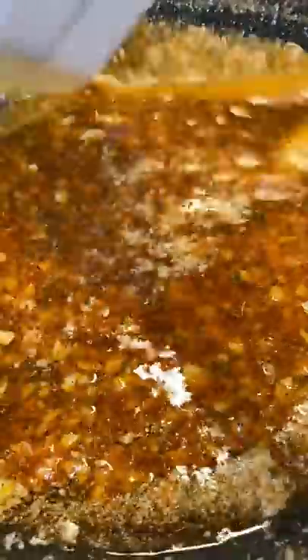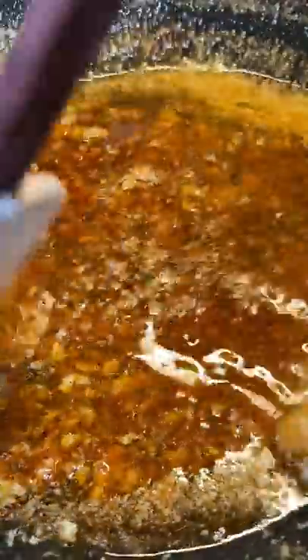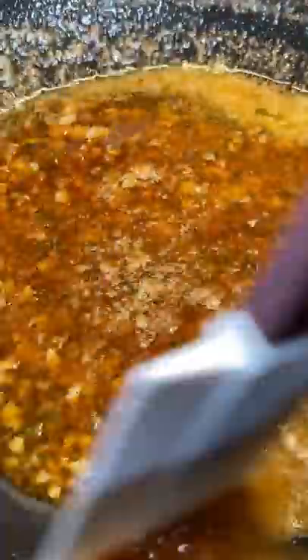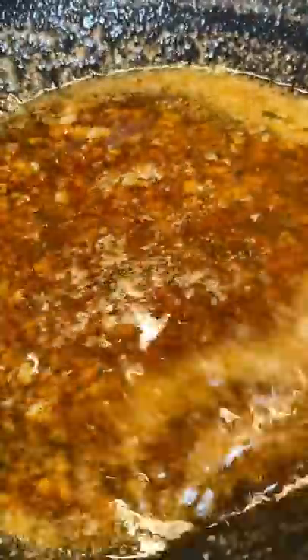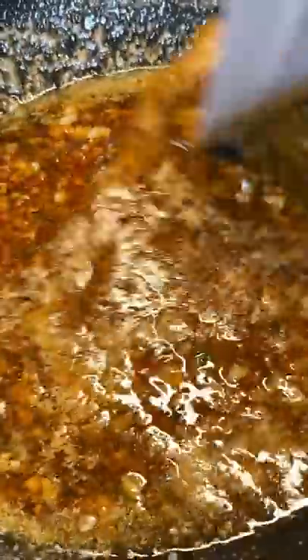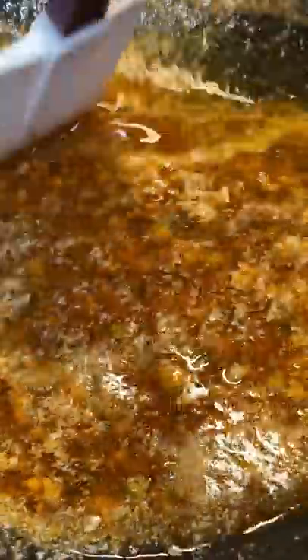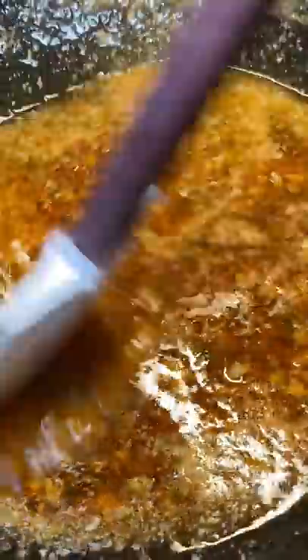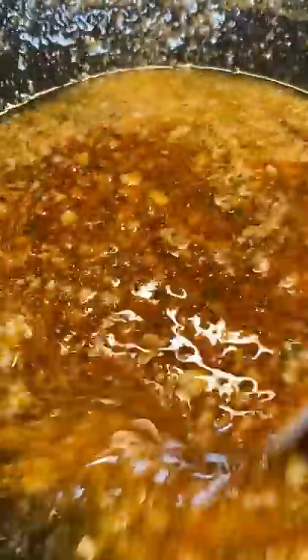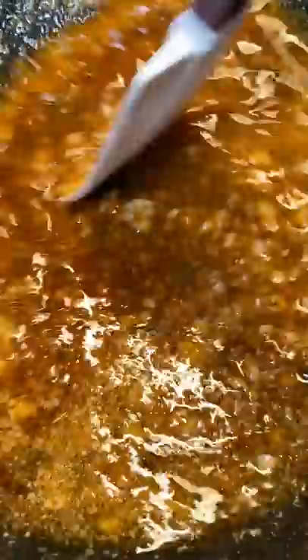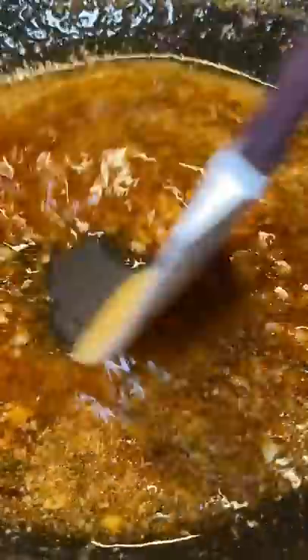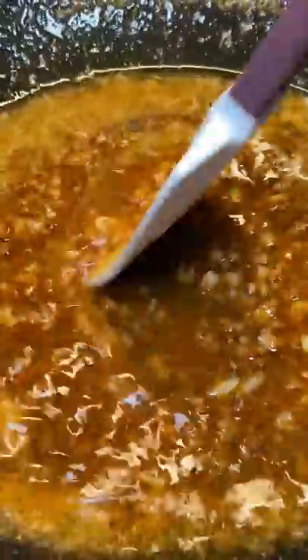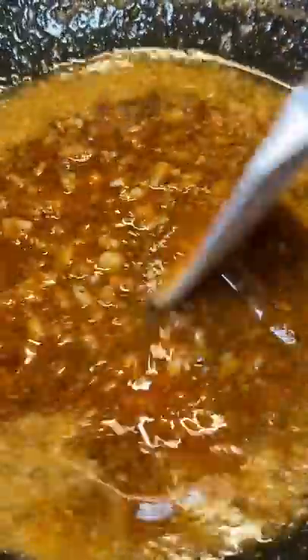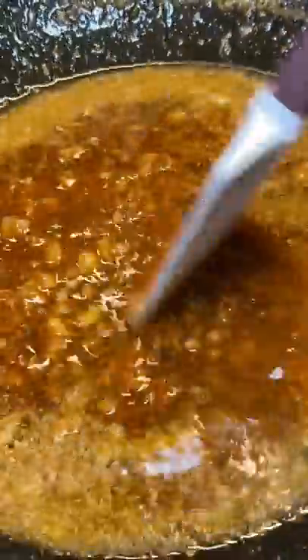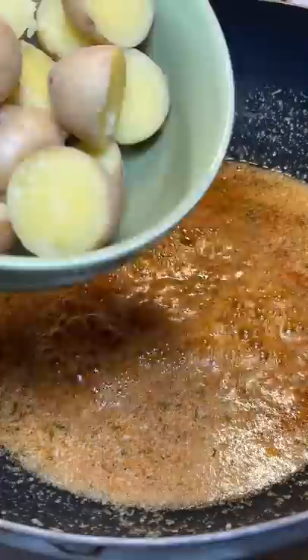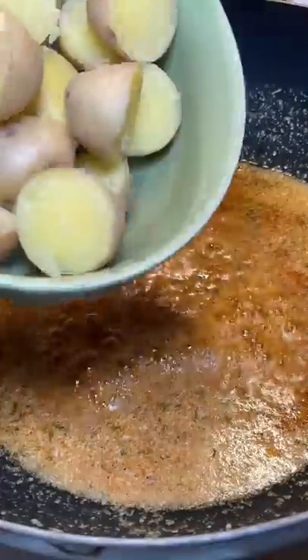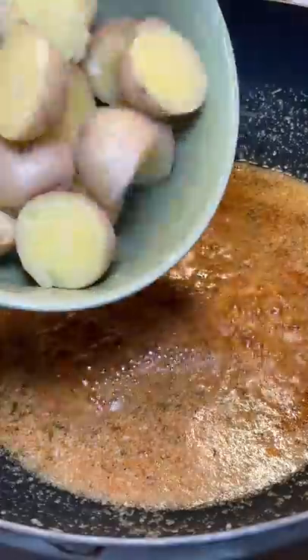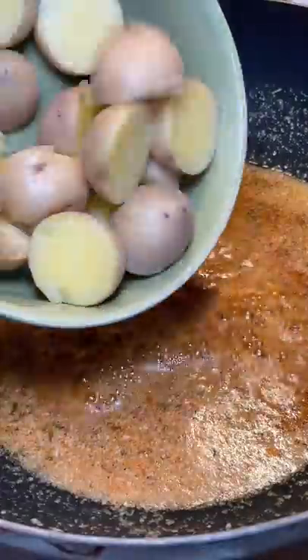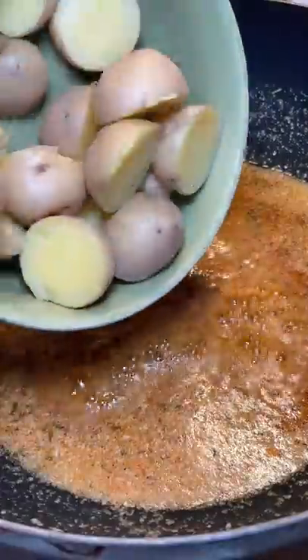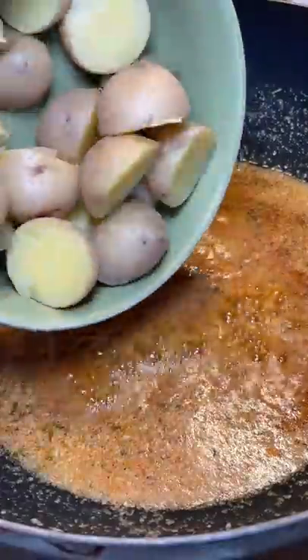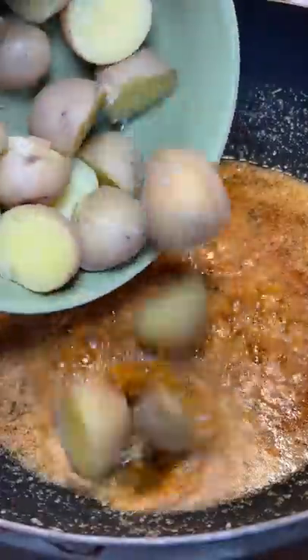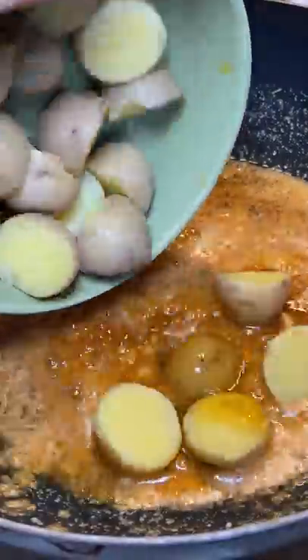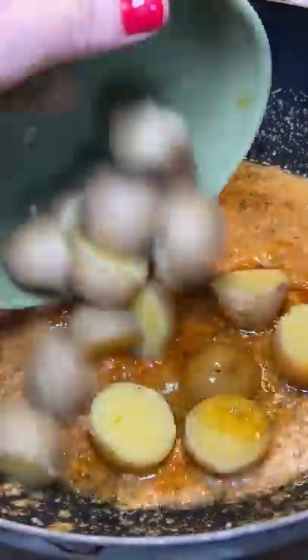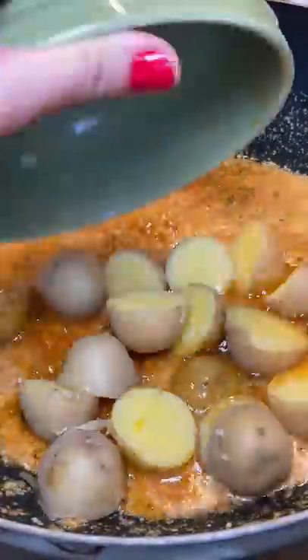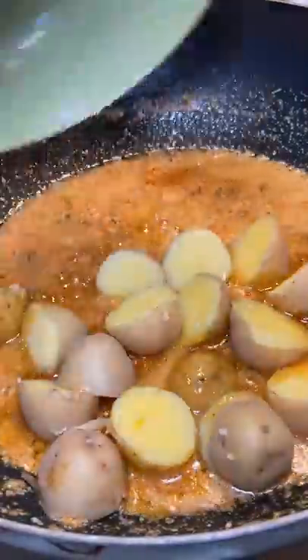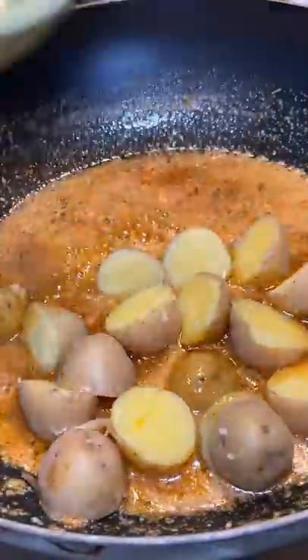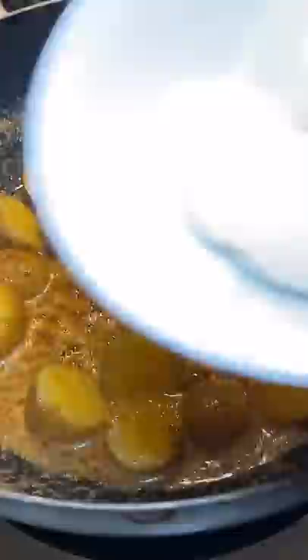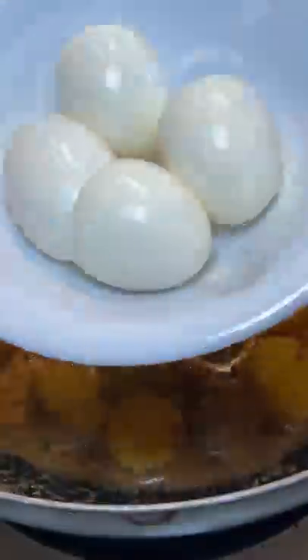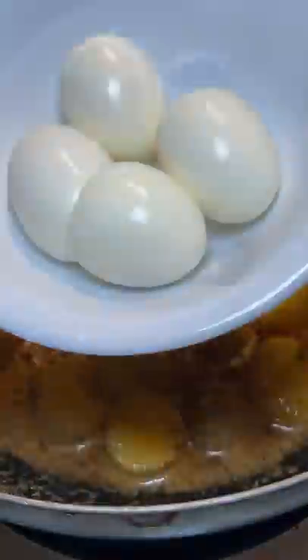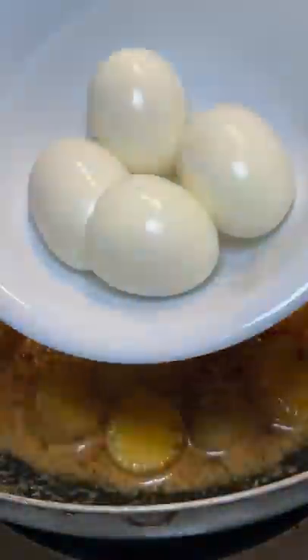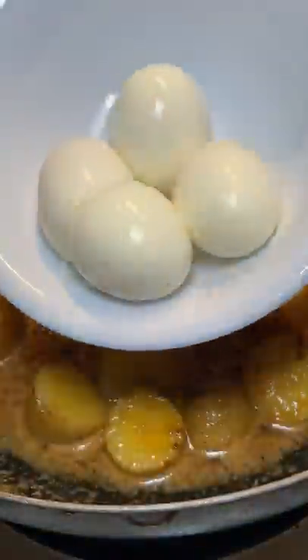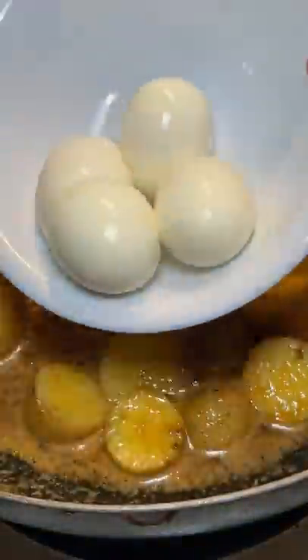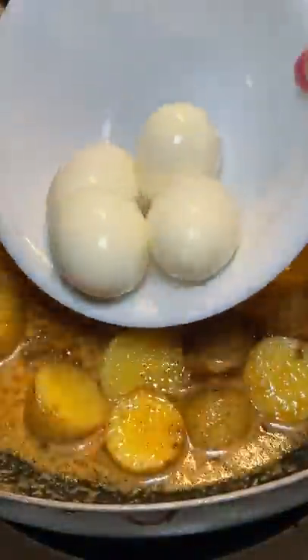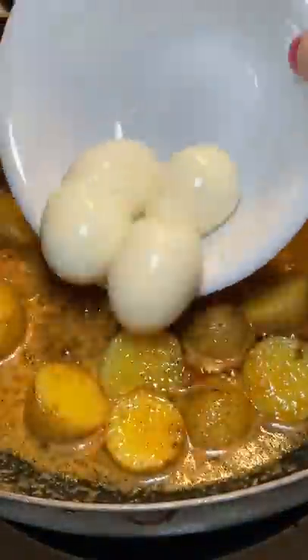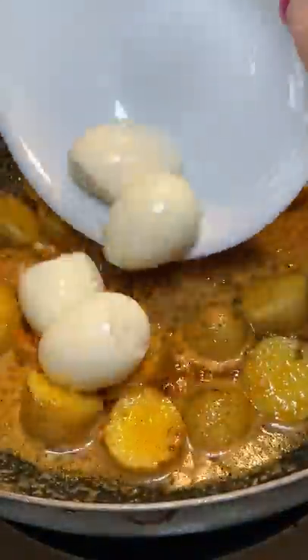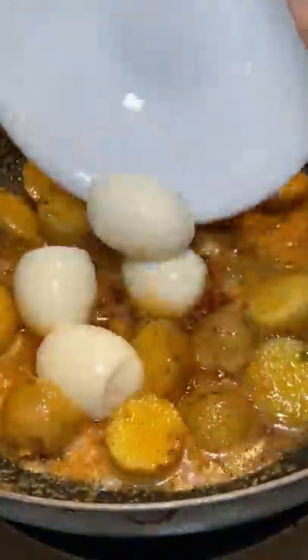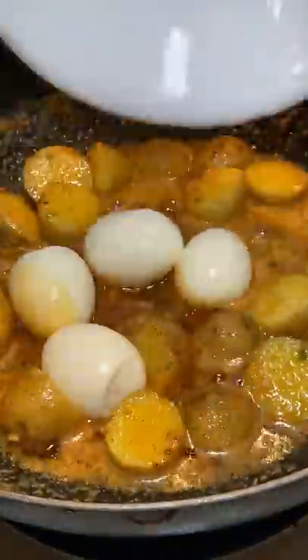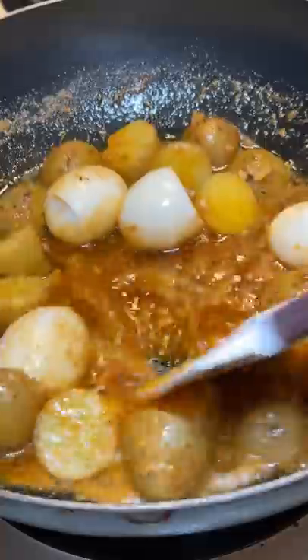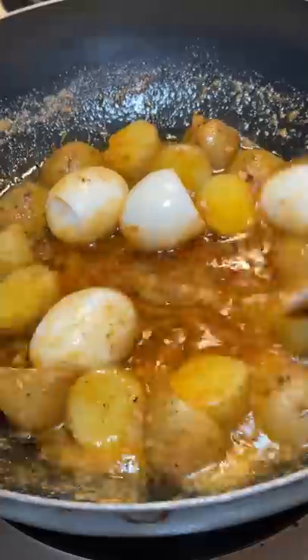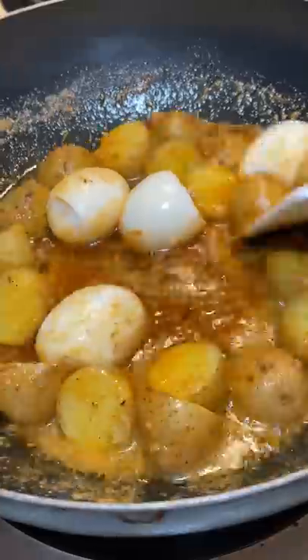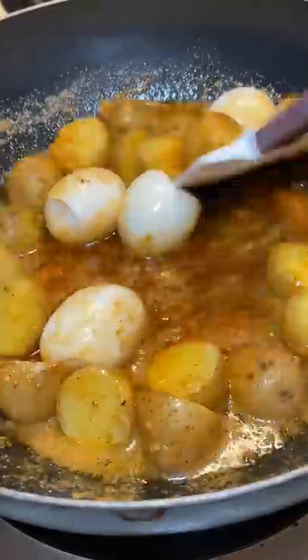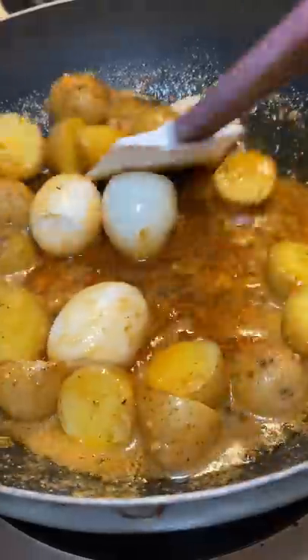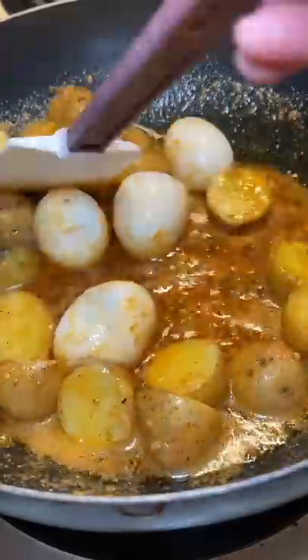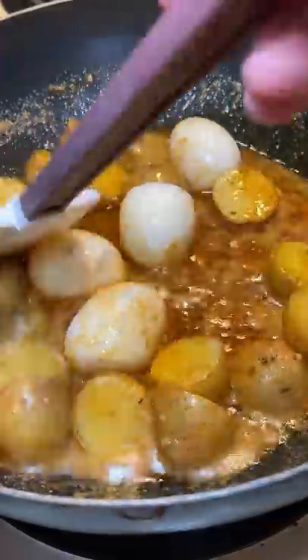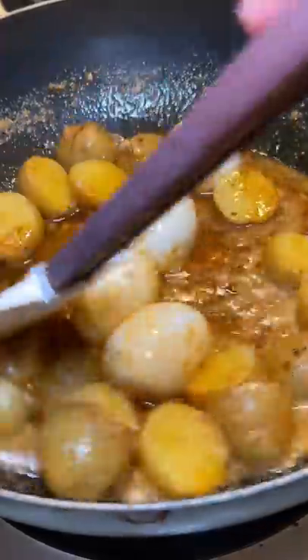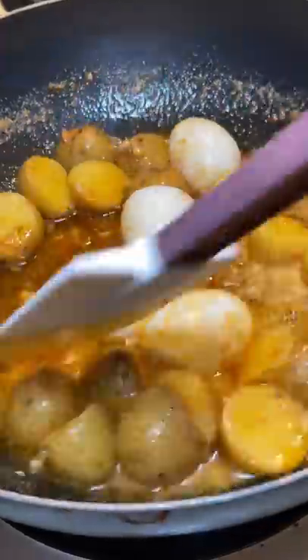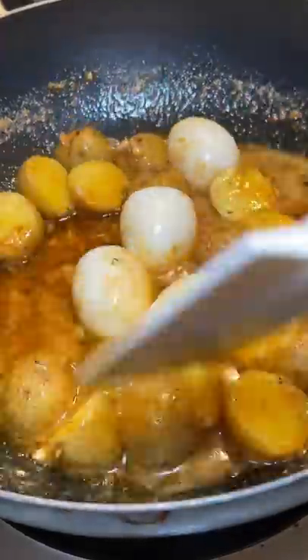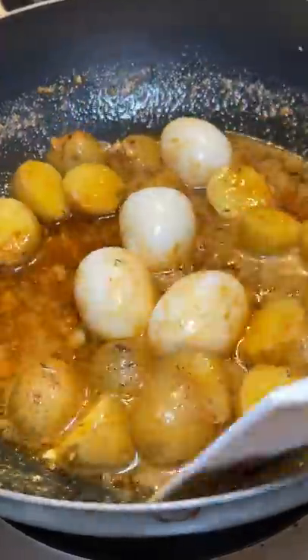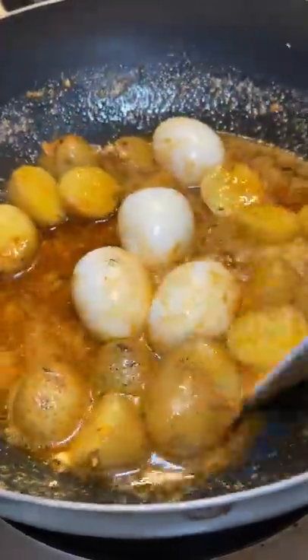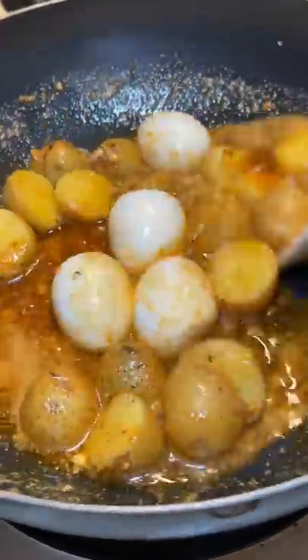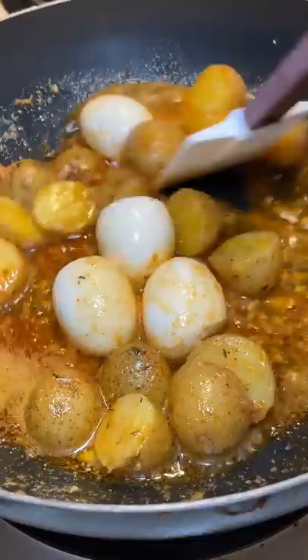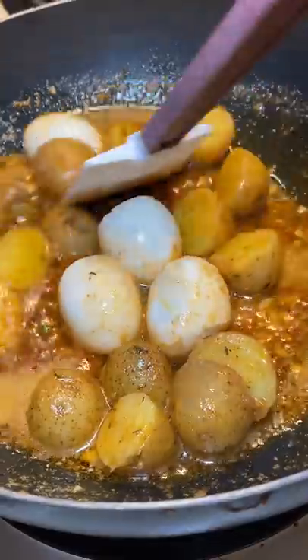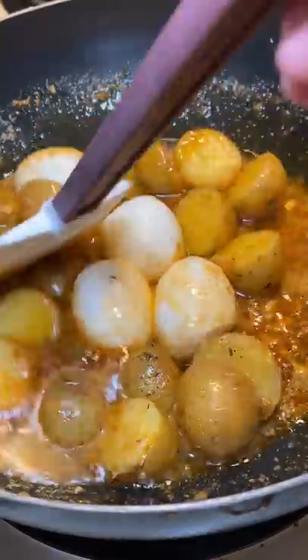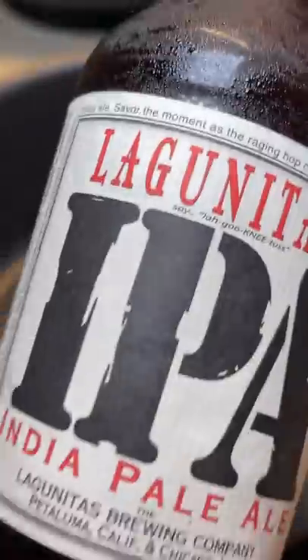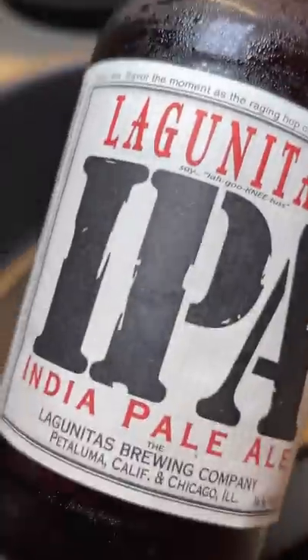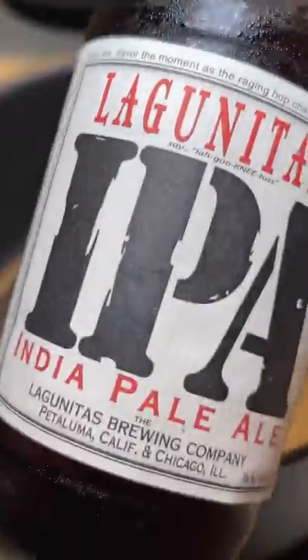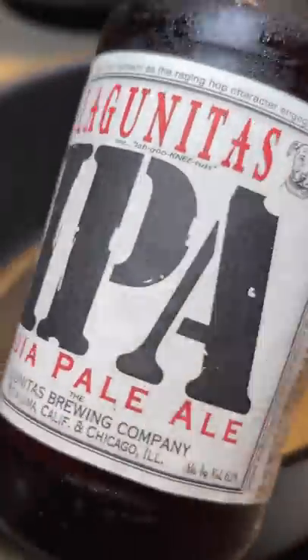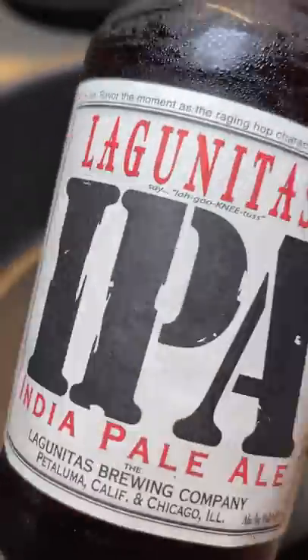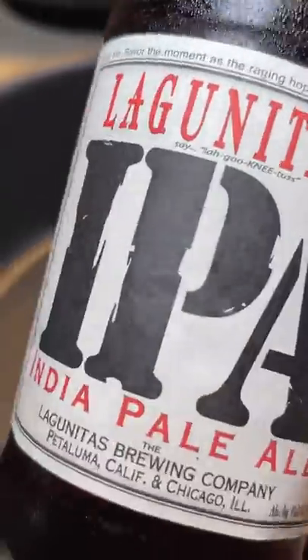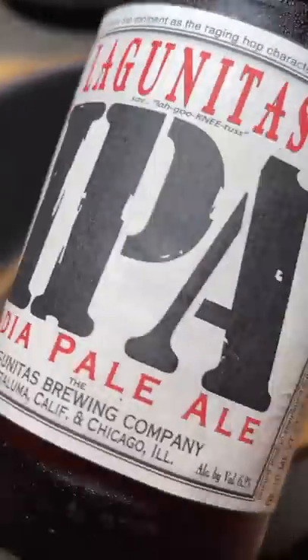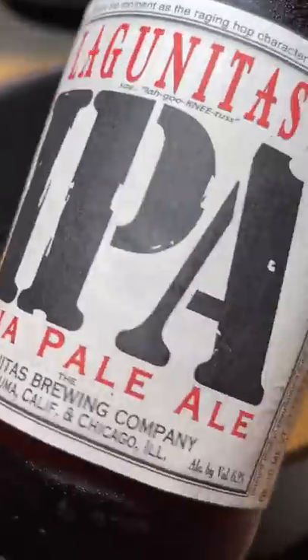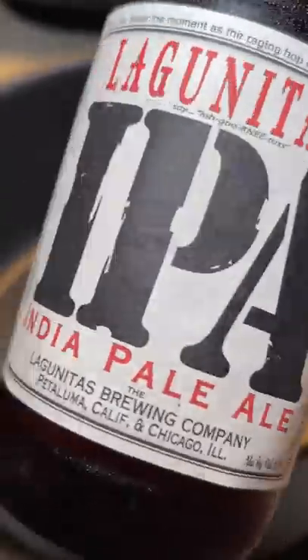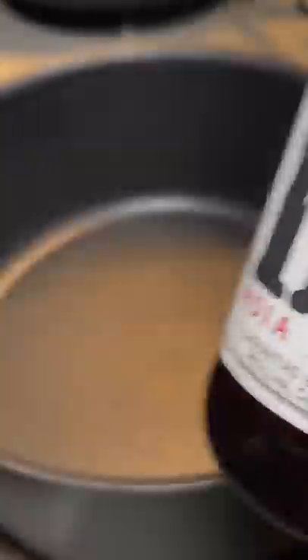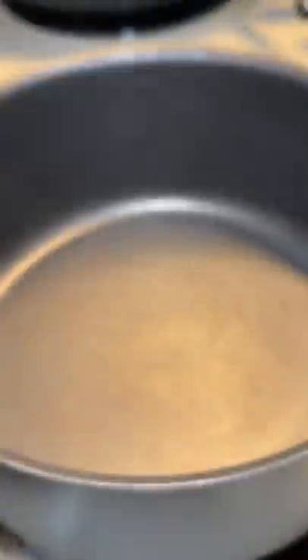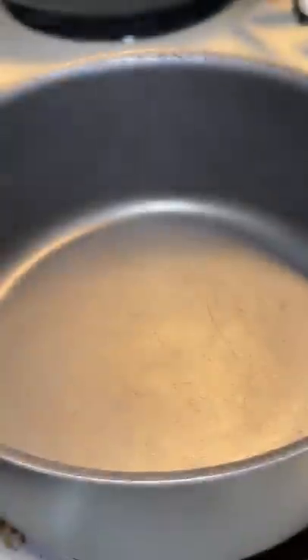I cut the potatoes in half and added them to the butter sauce with the peeled eggs, then set it off to the side so it could do its own thing while I steamed the lobster.